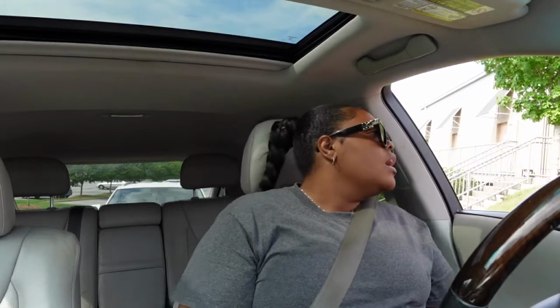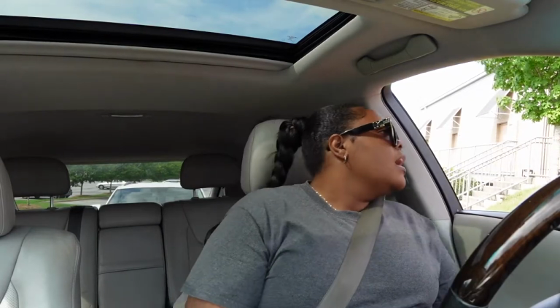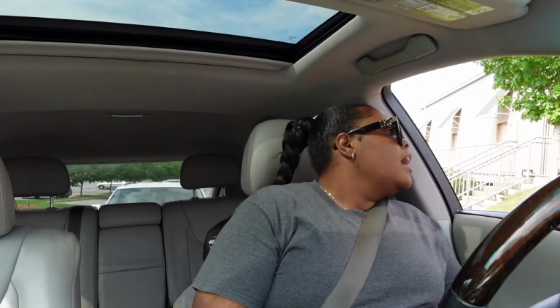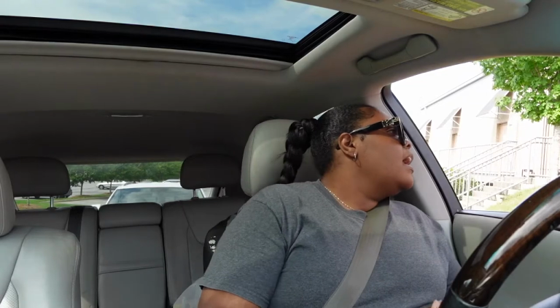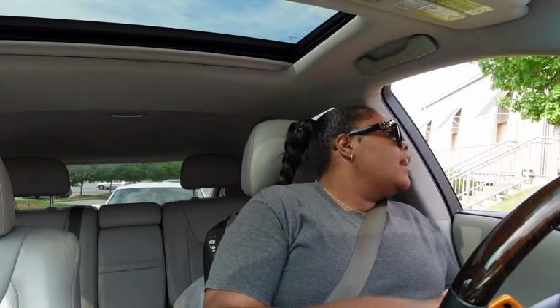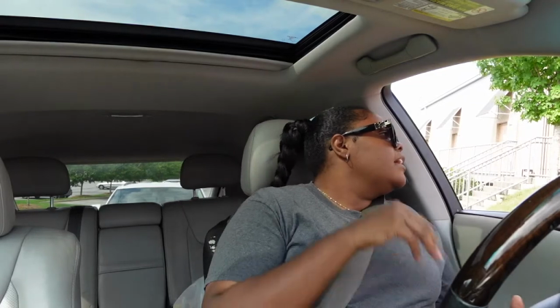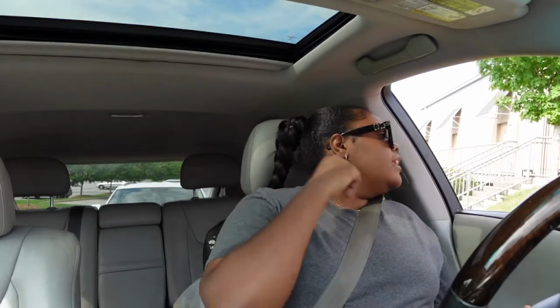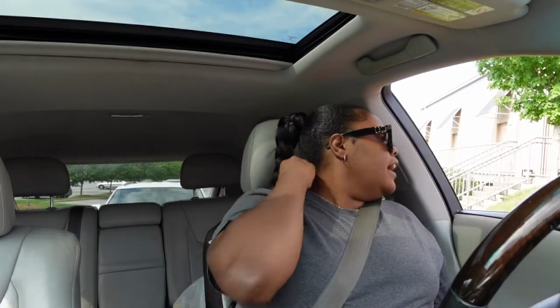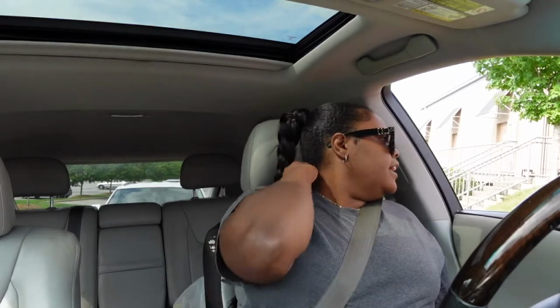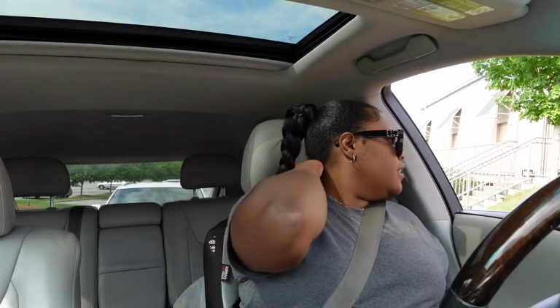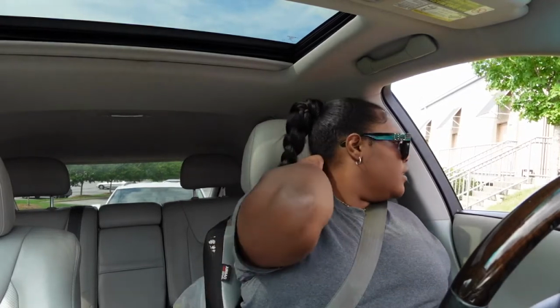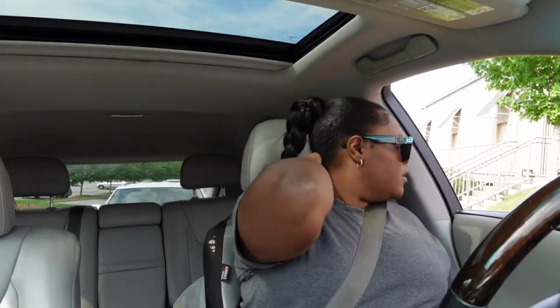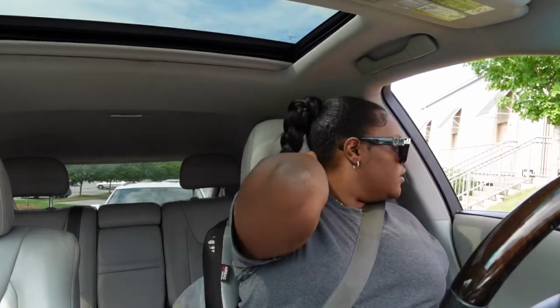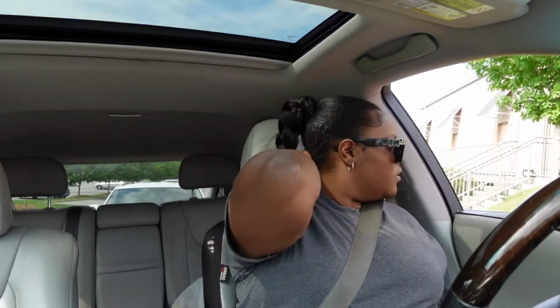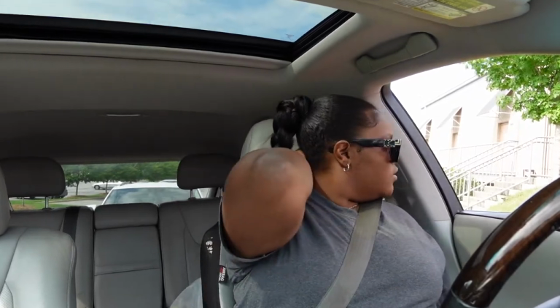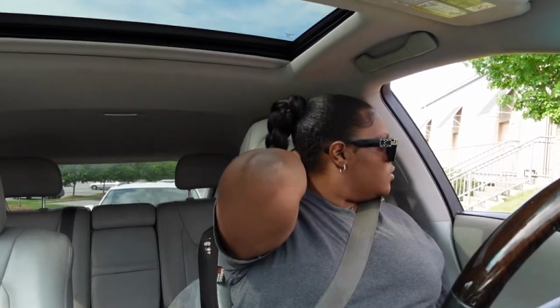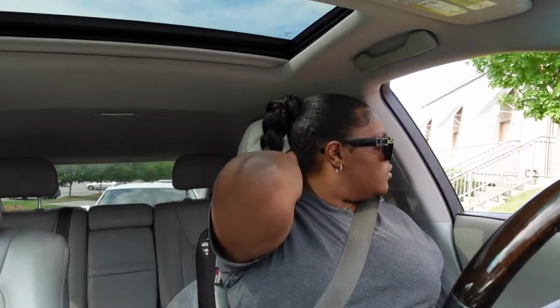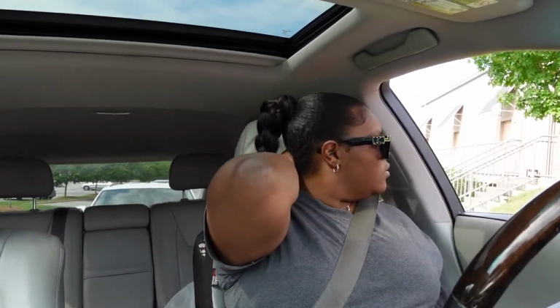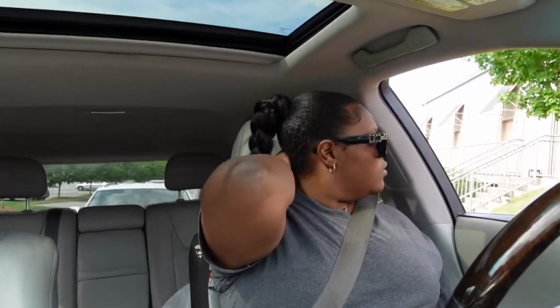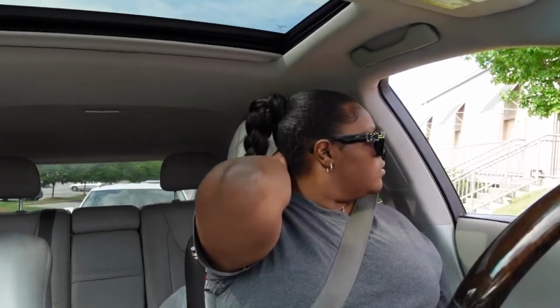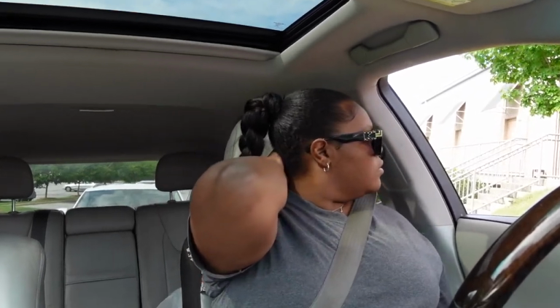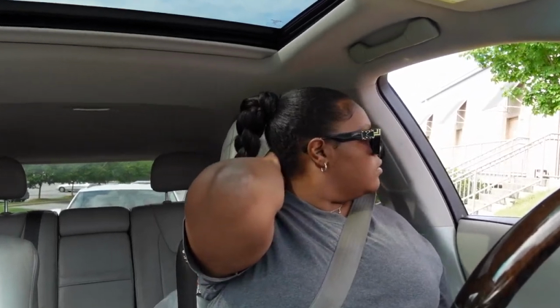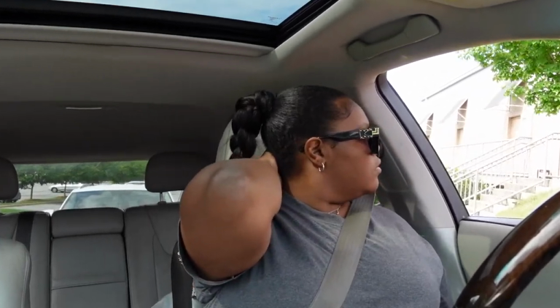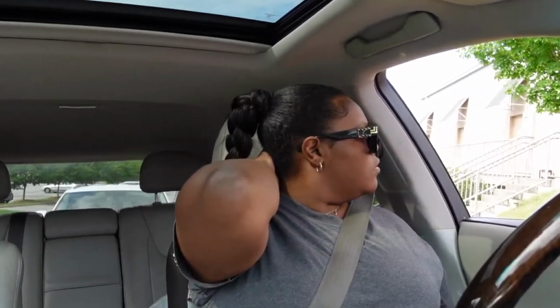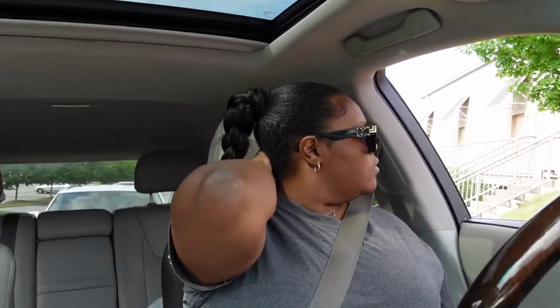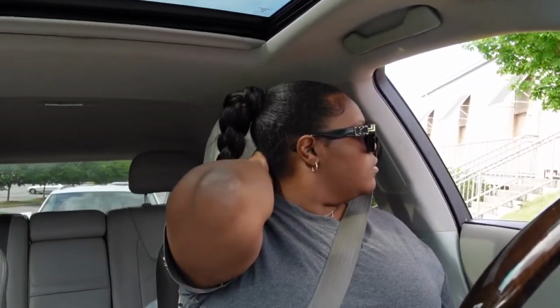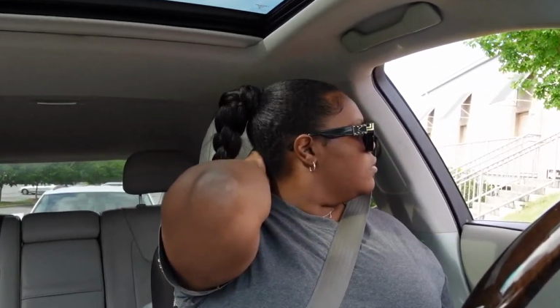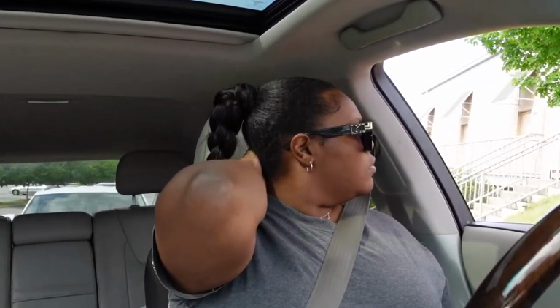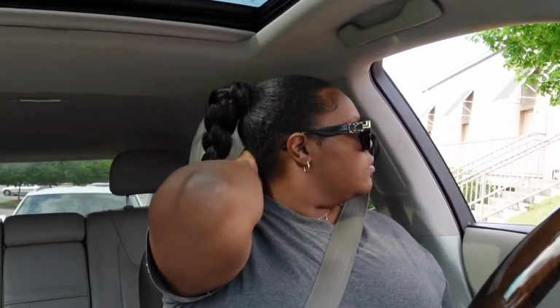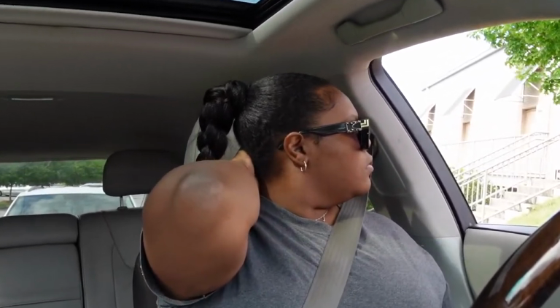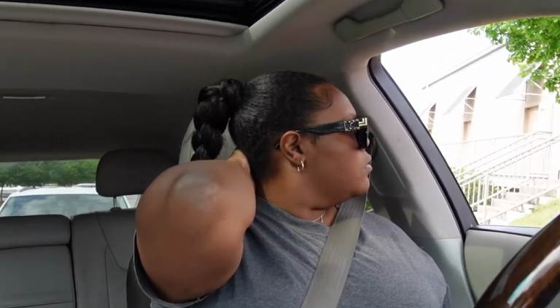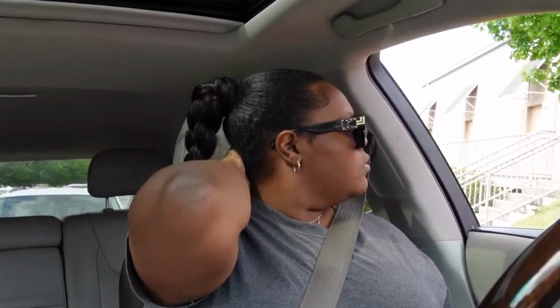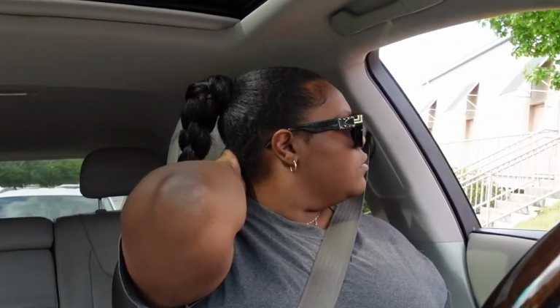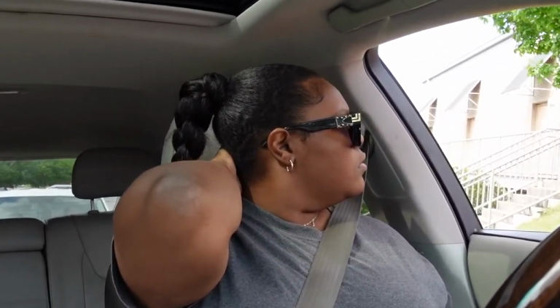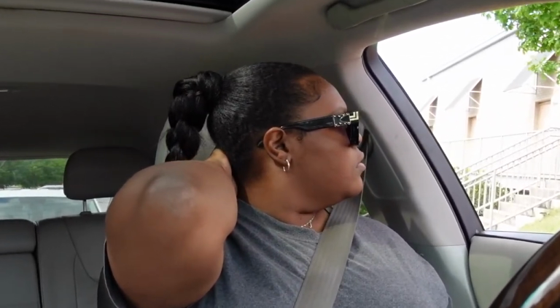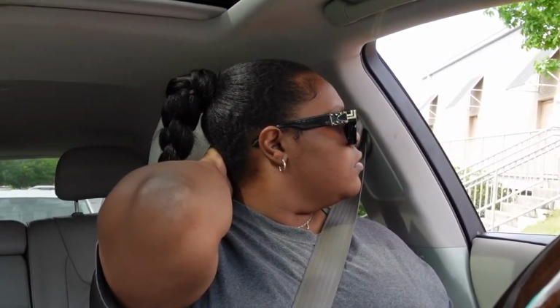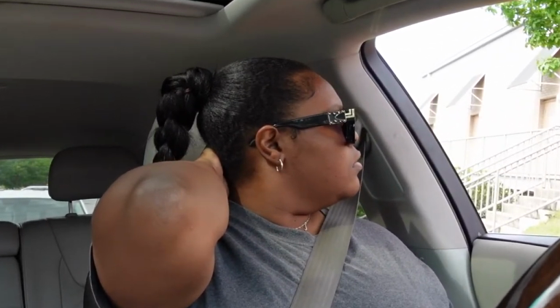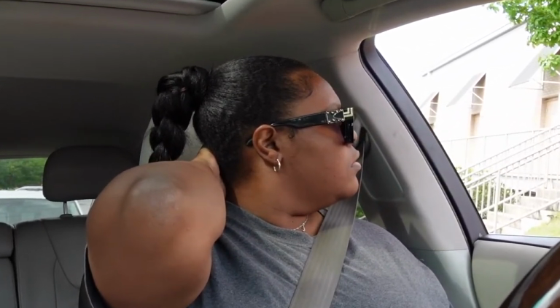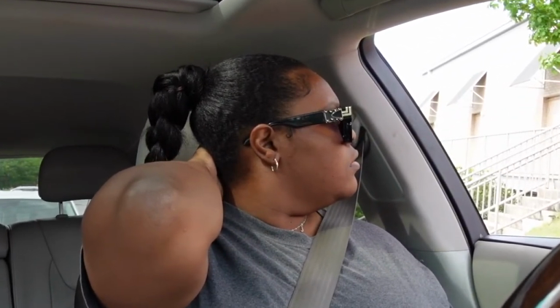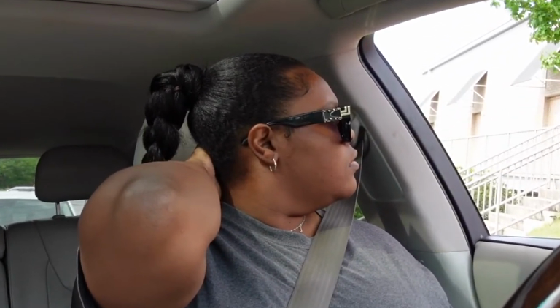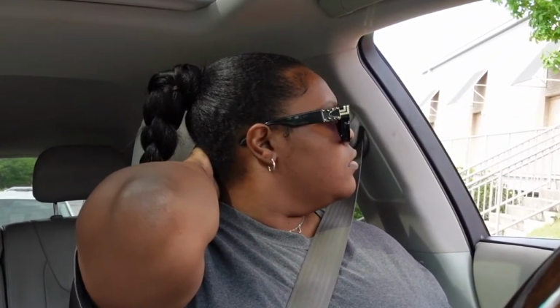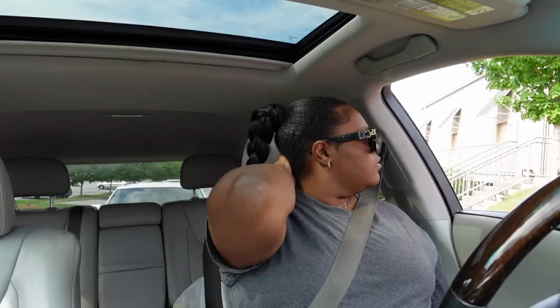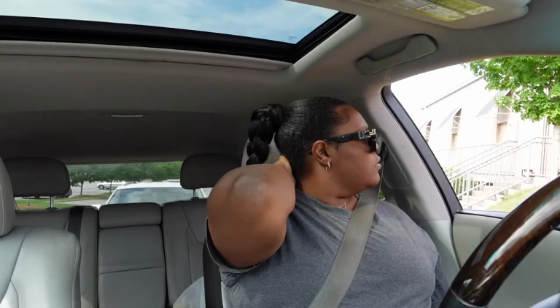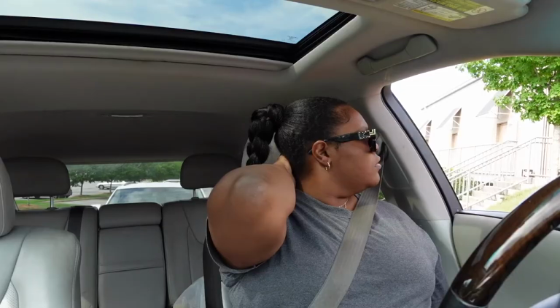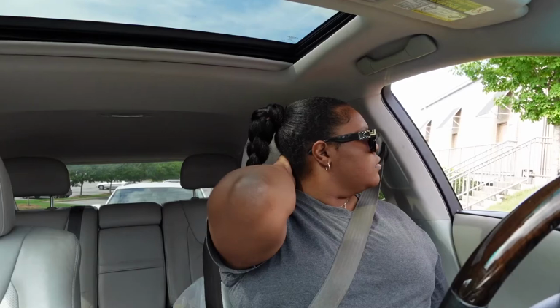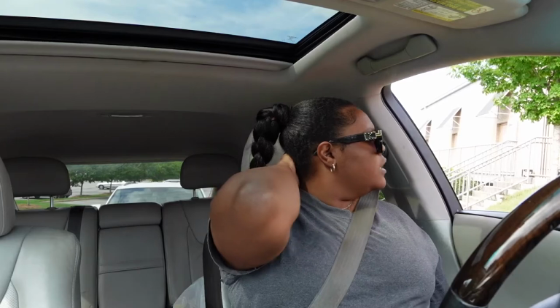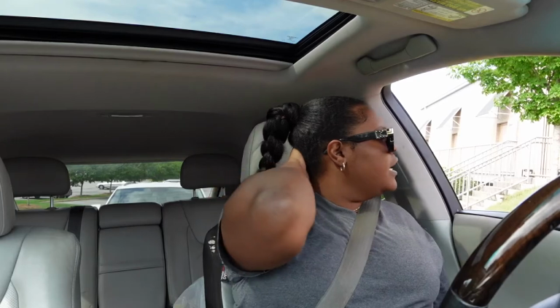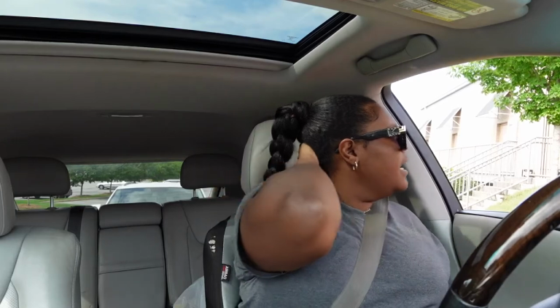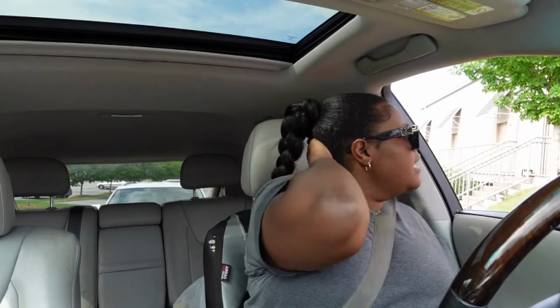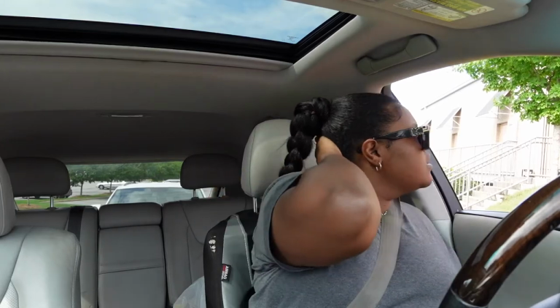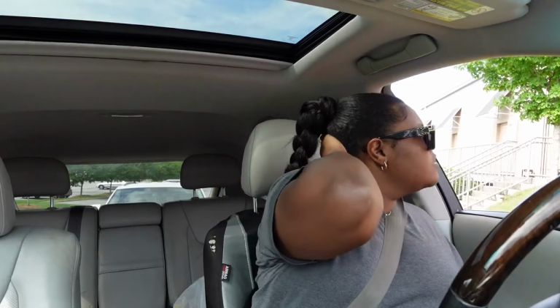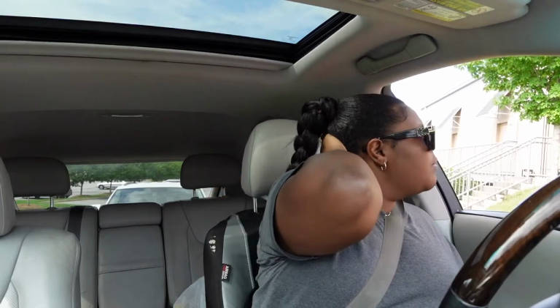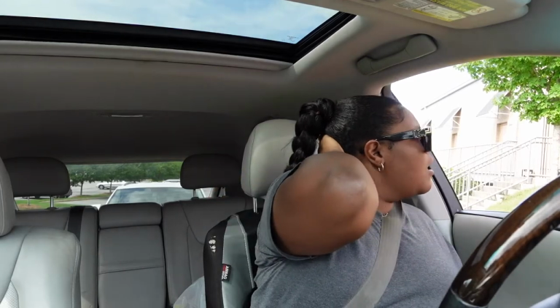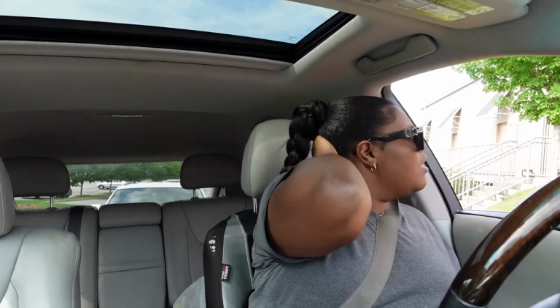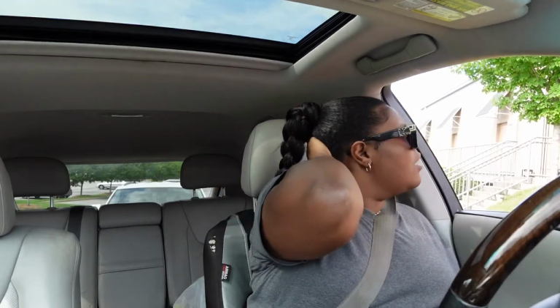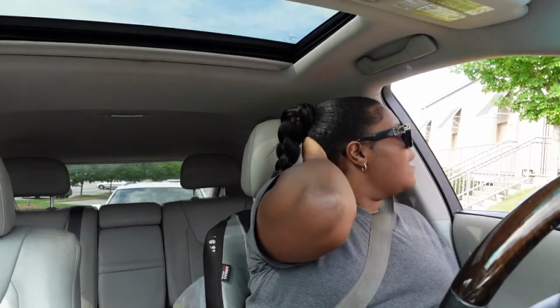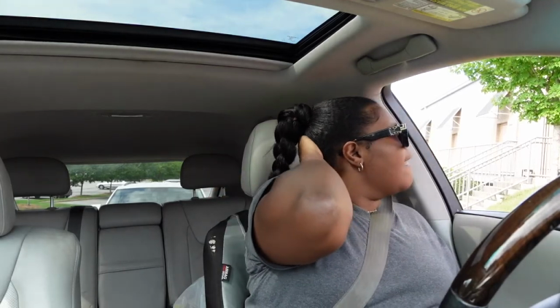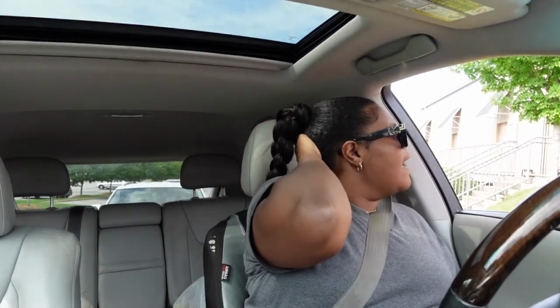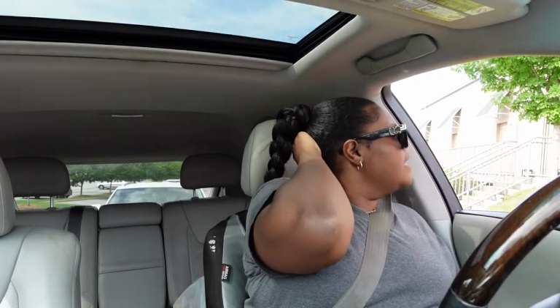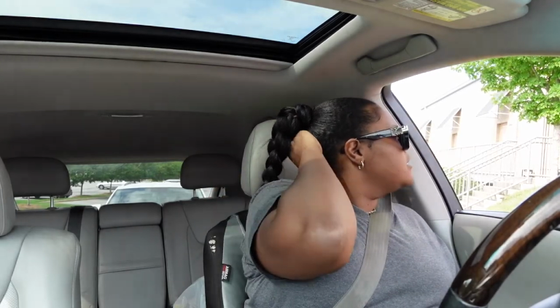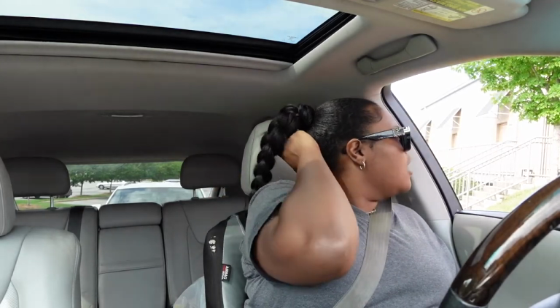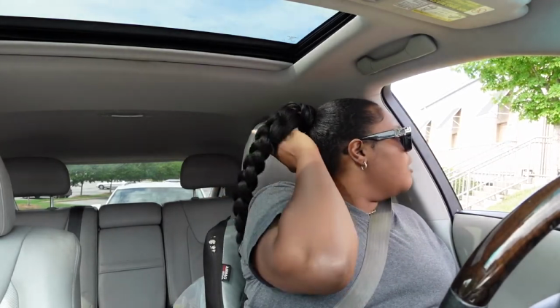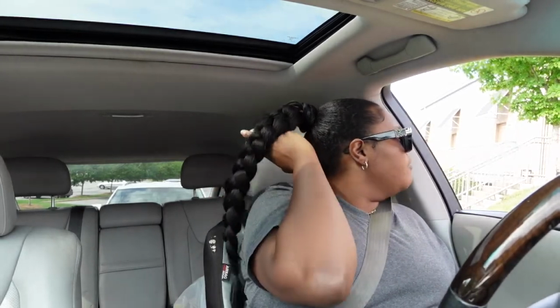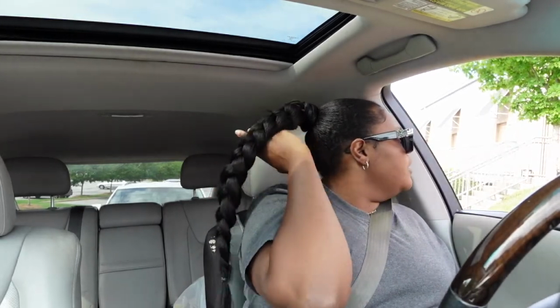Can I get a small iced coffee with liquid sugar and cream?